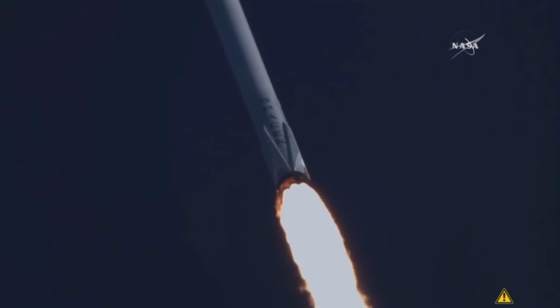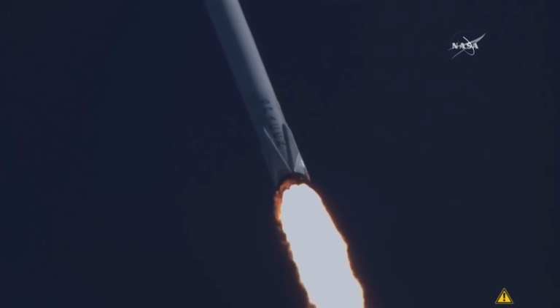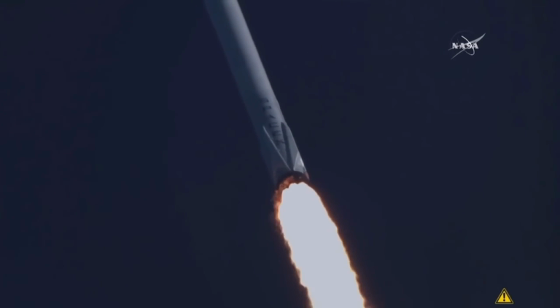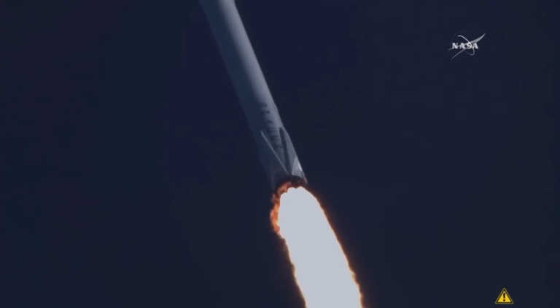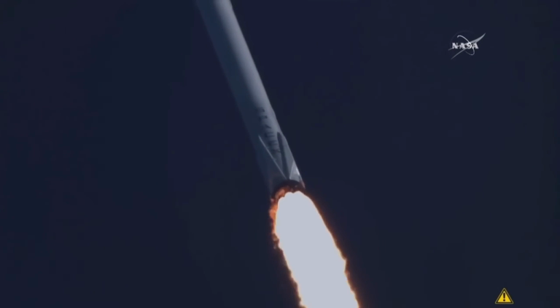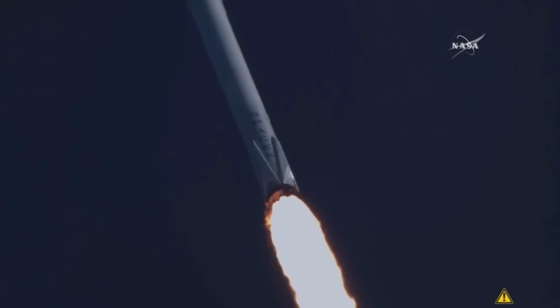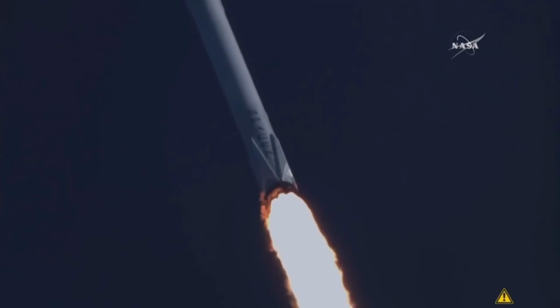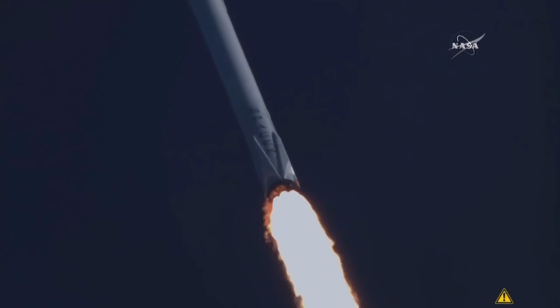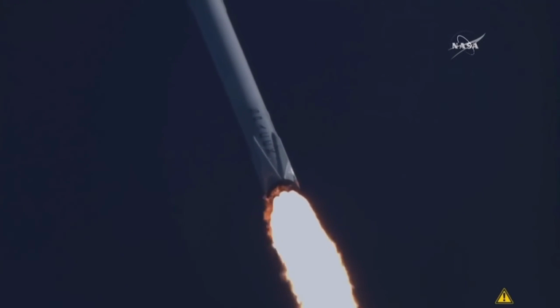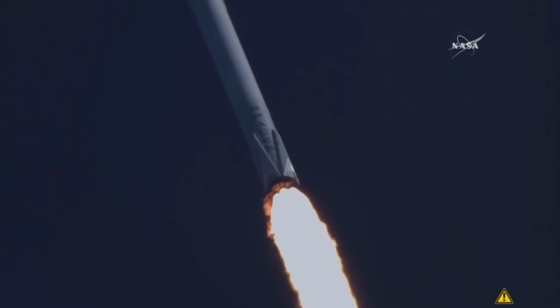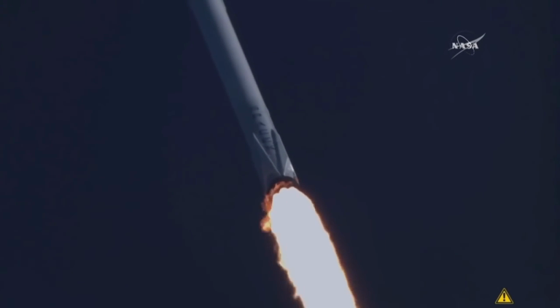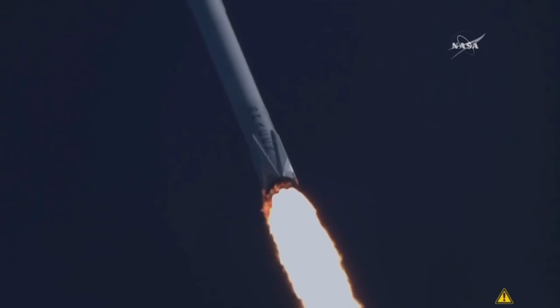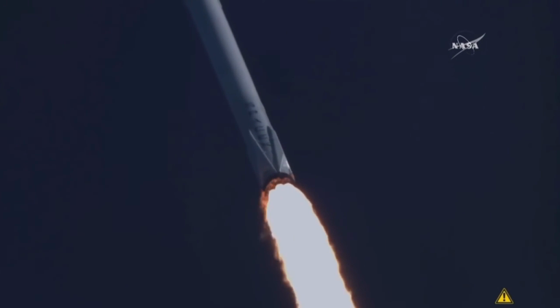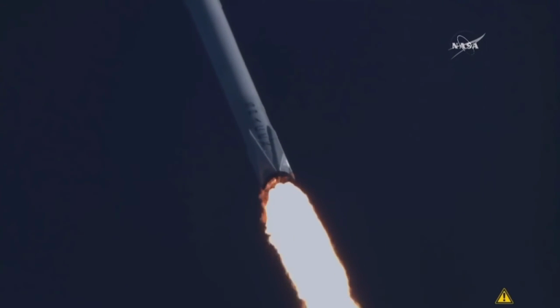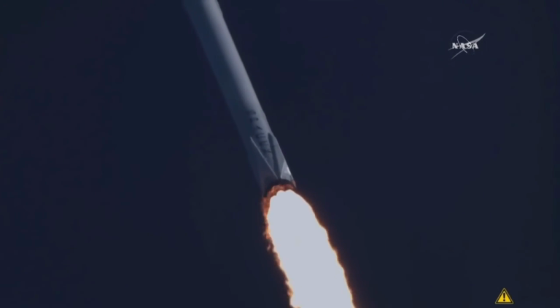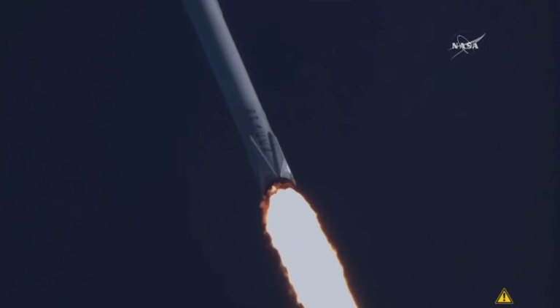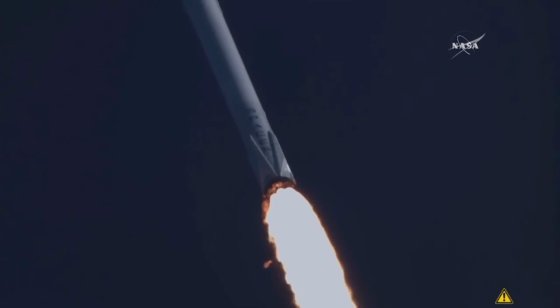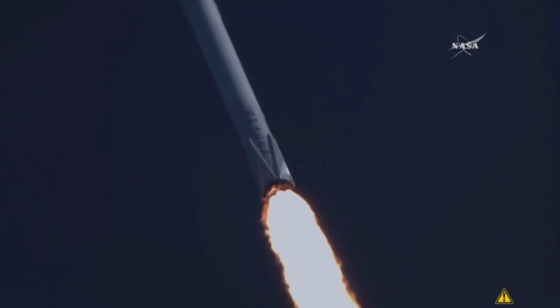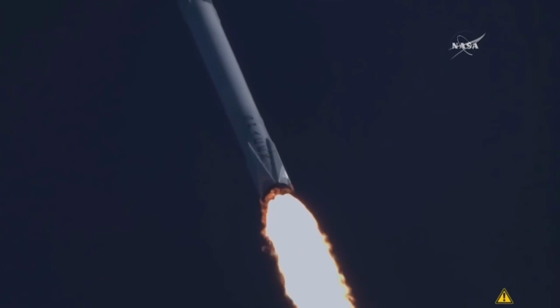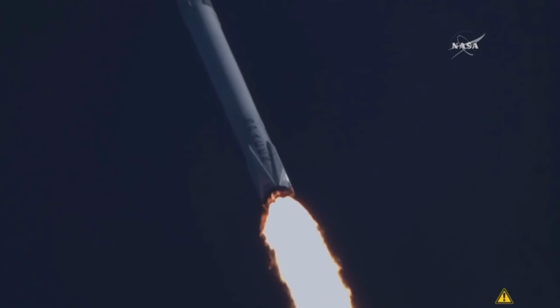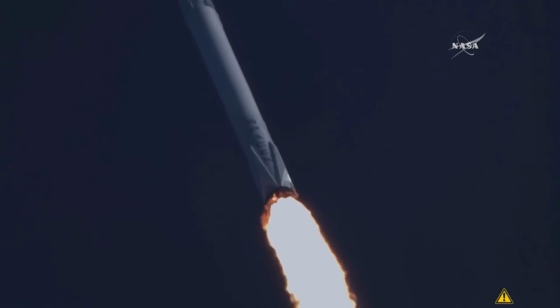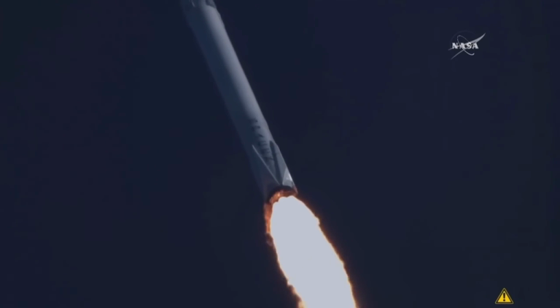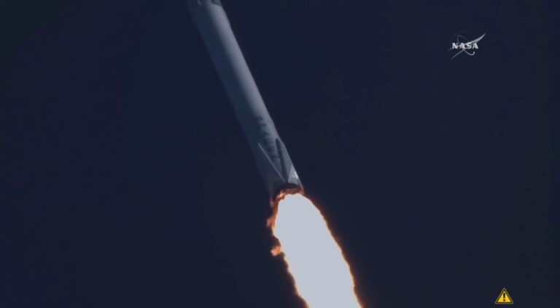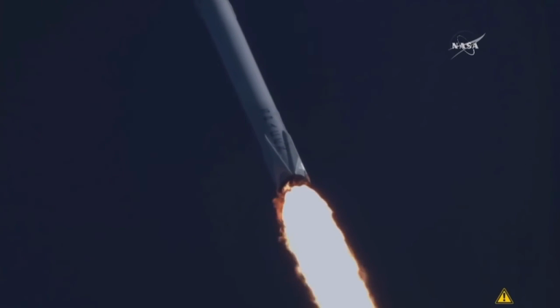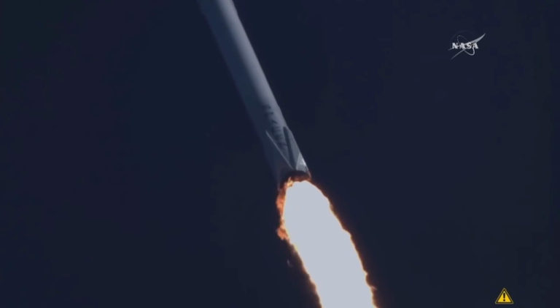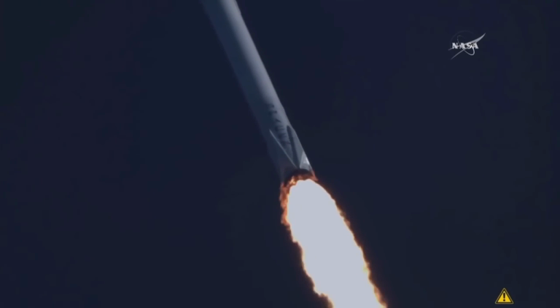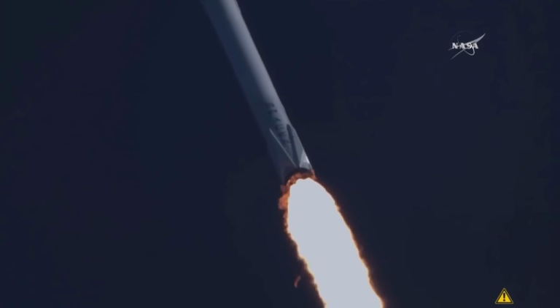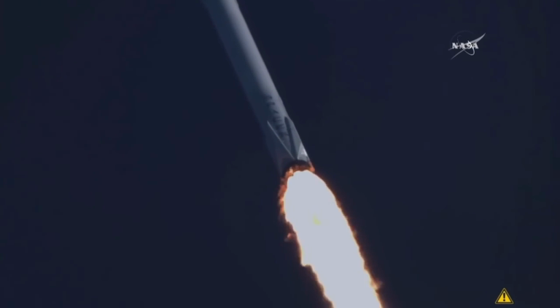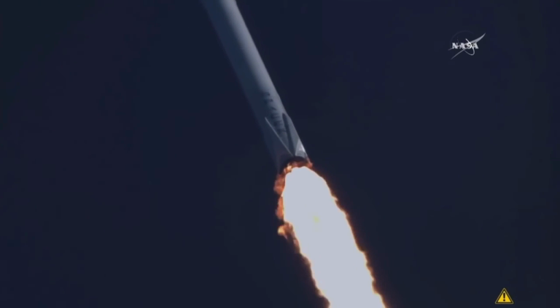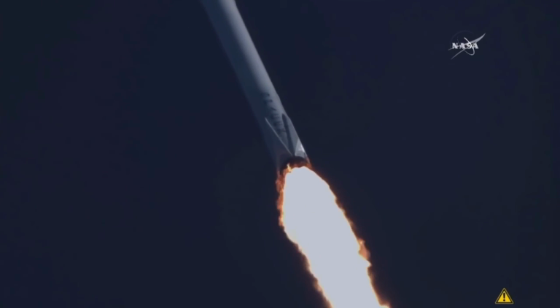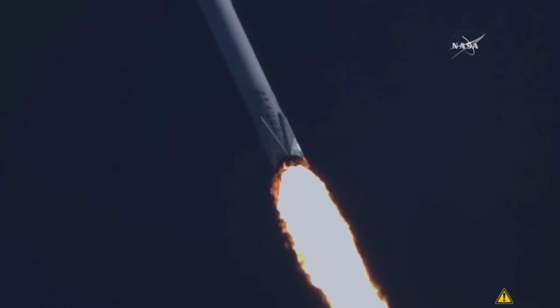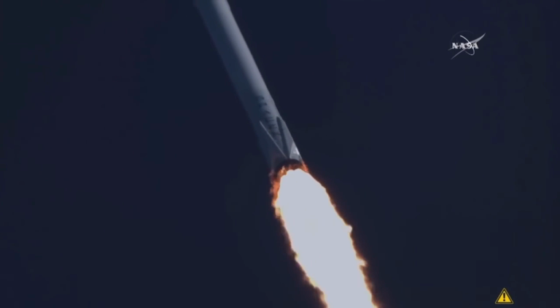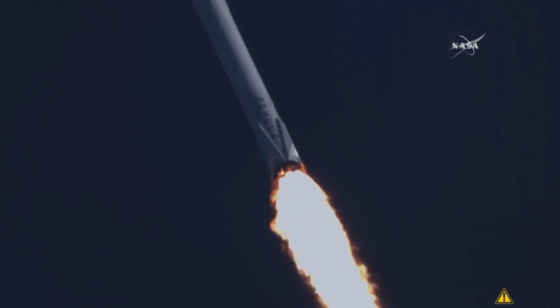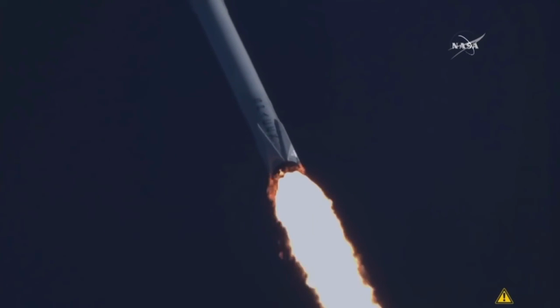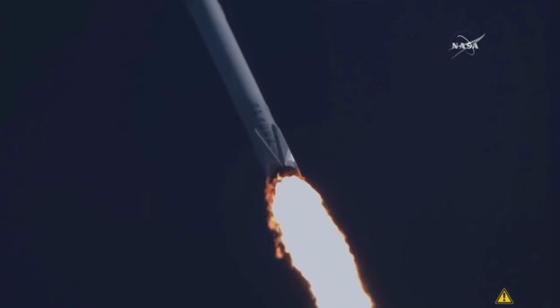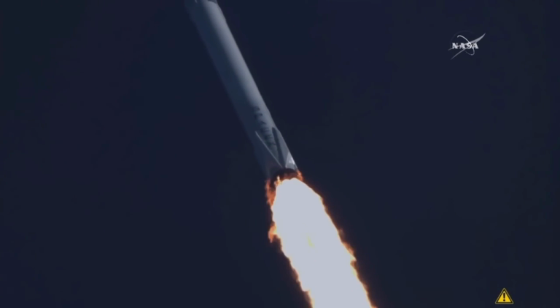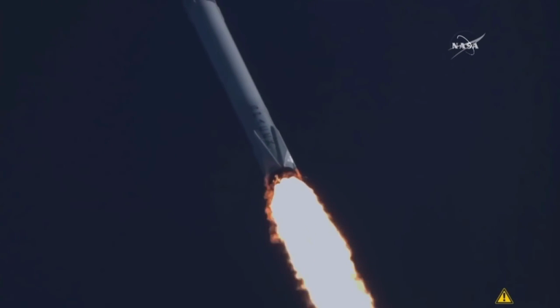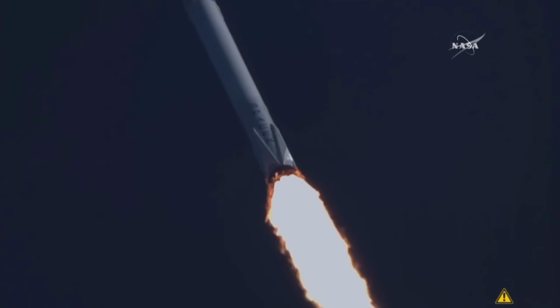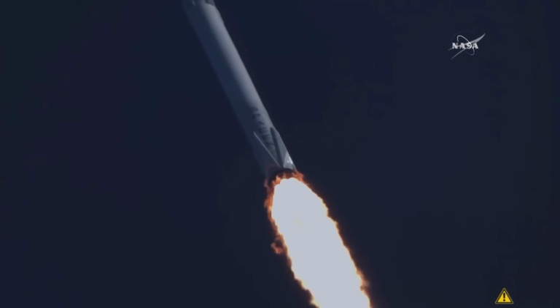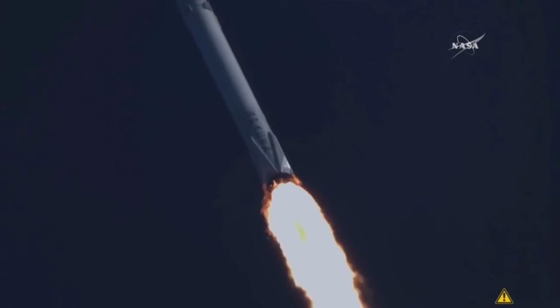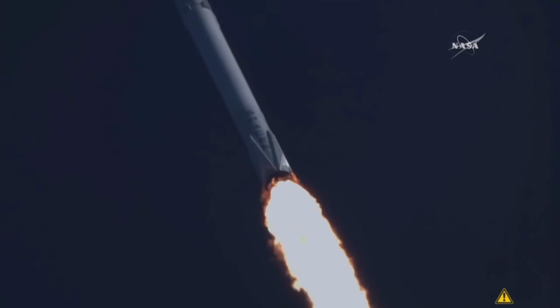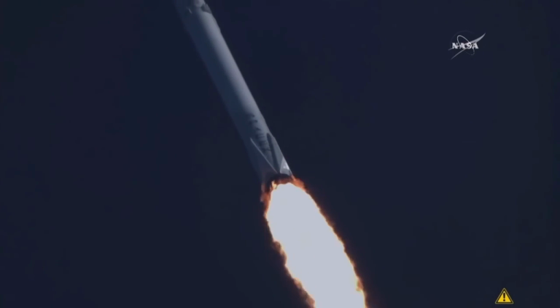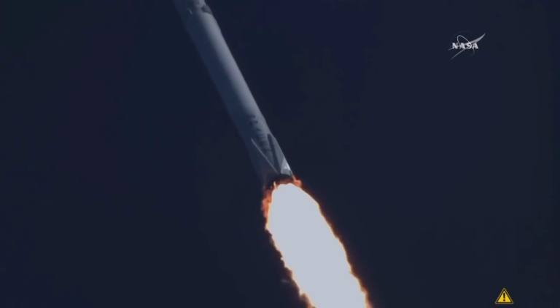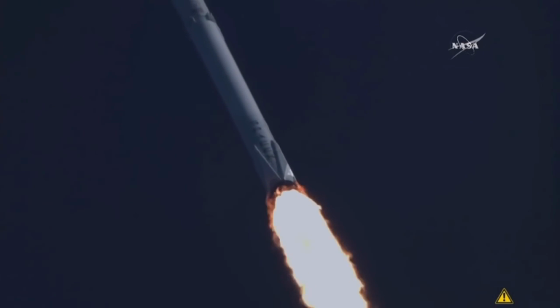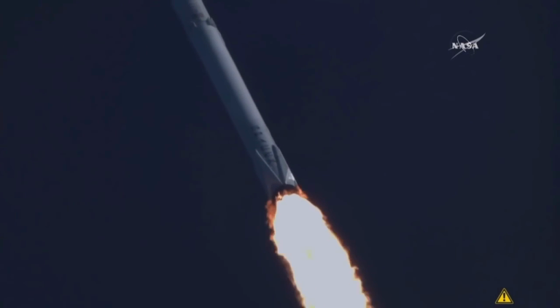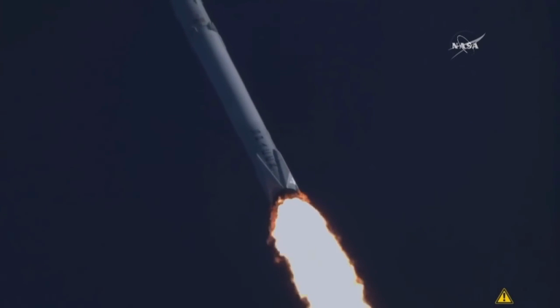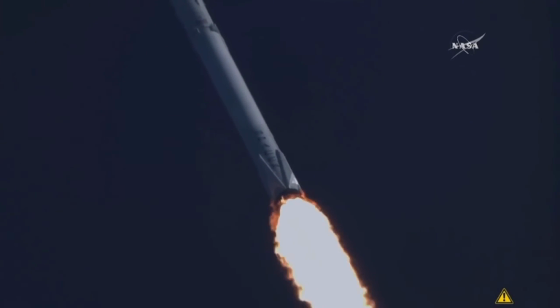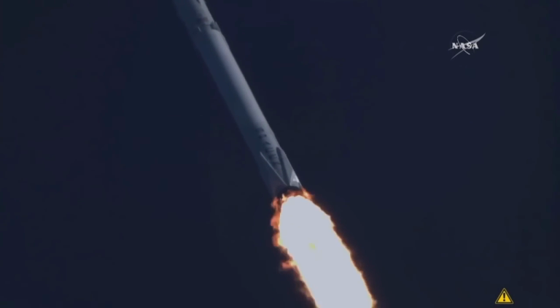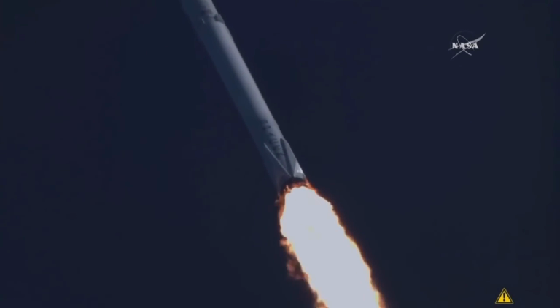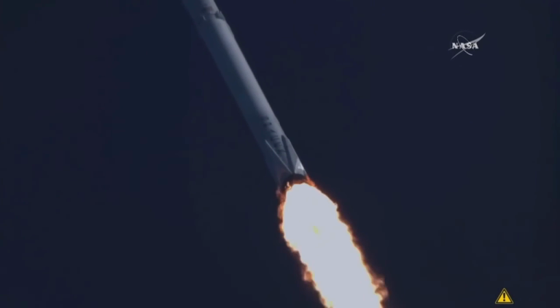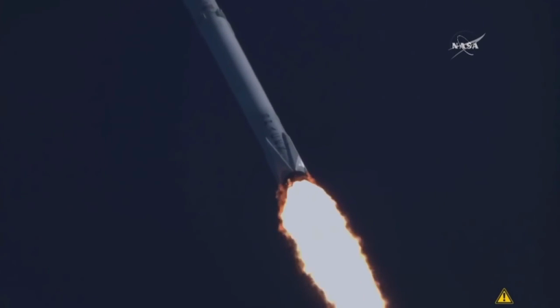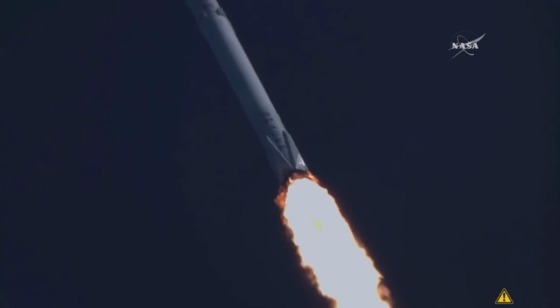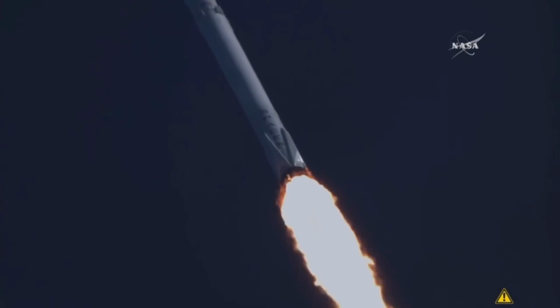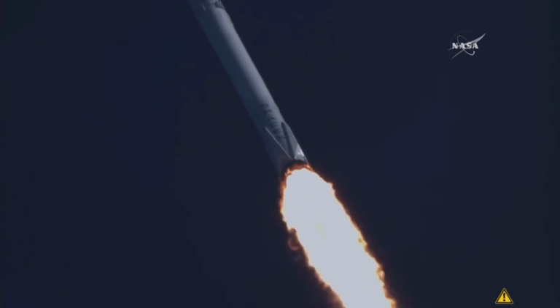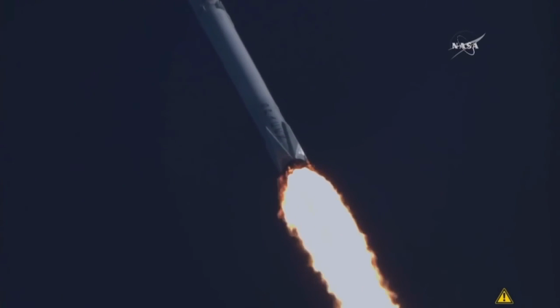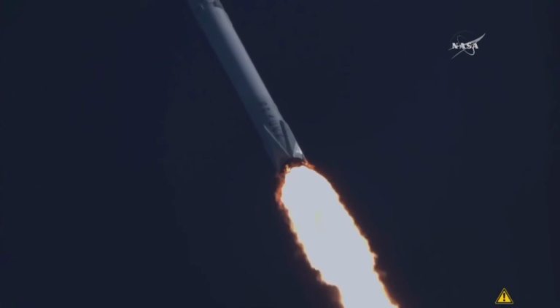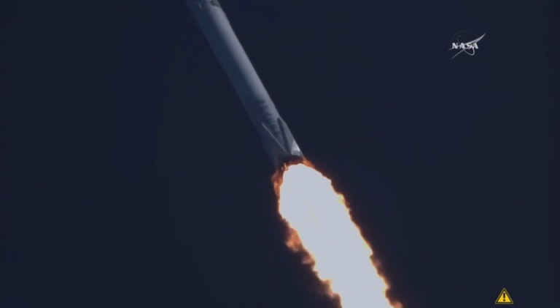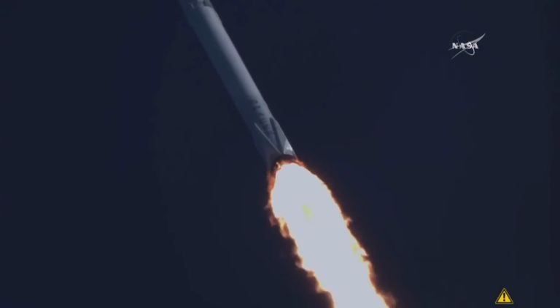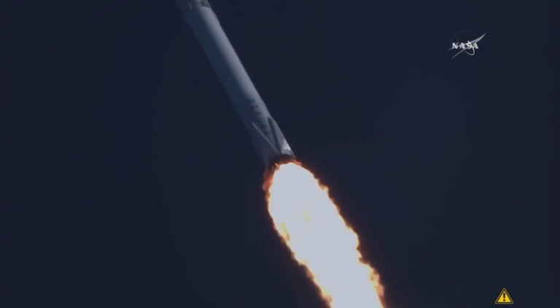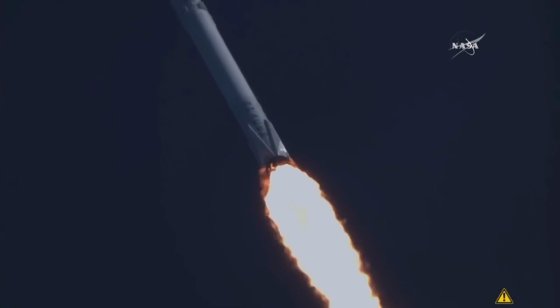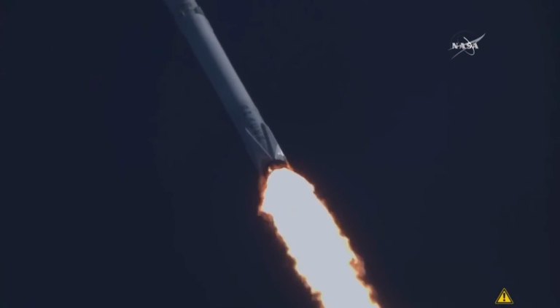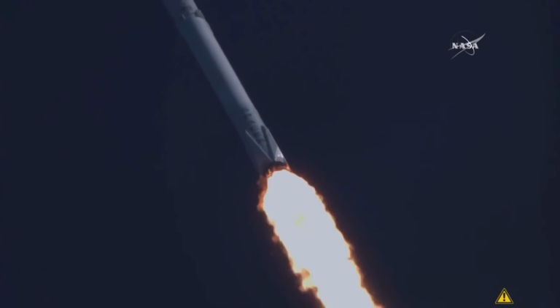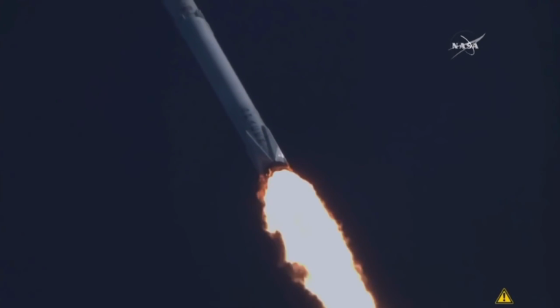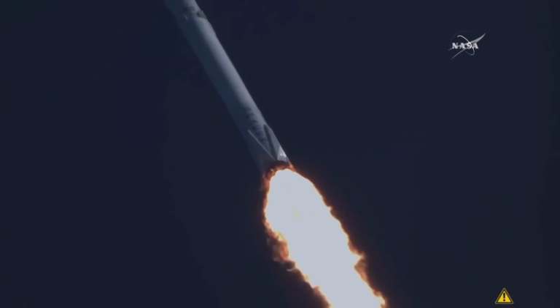Vehicle is now going through the sound barrier area, vehicle is now transonic, through Max-Q.